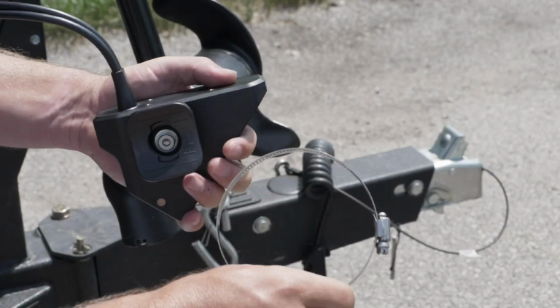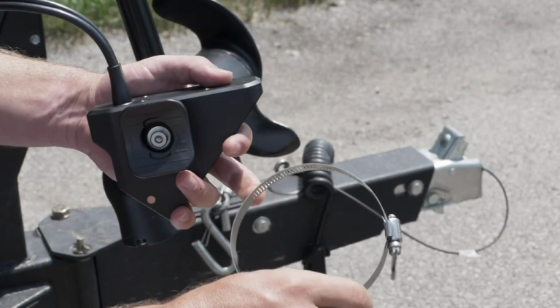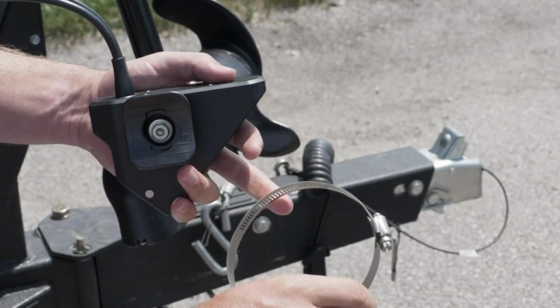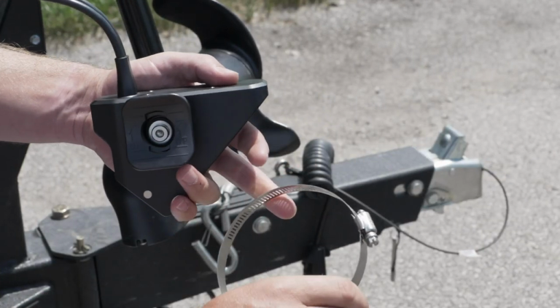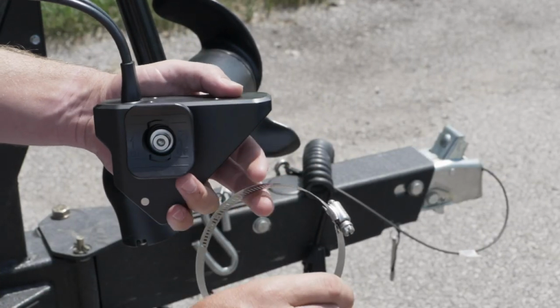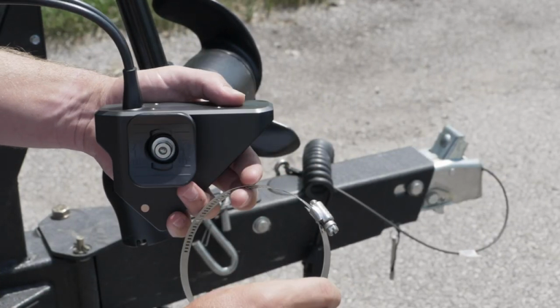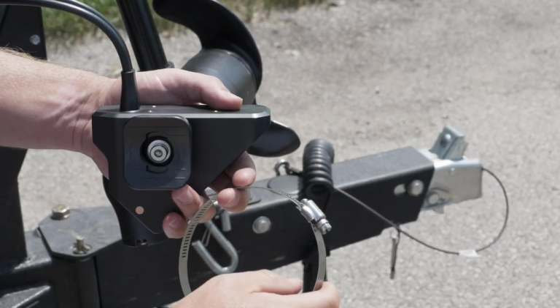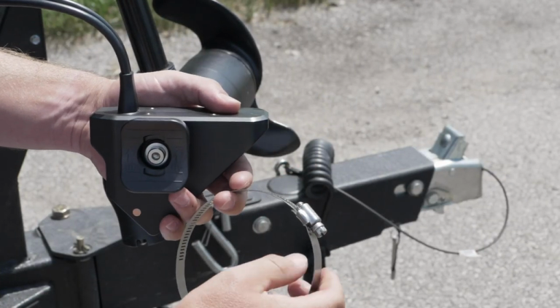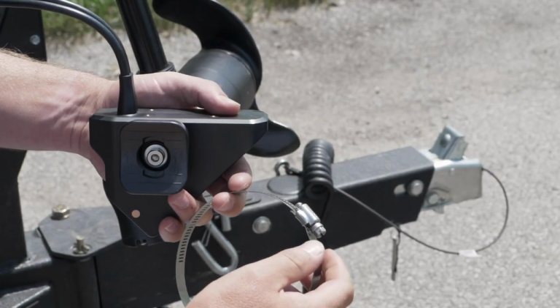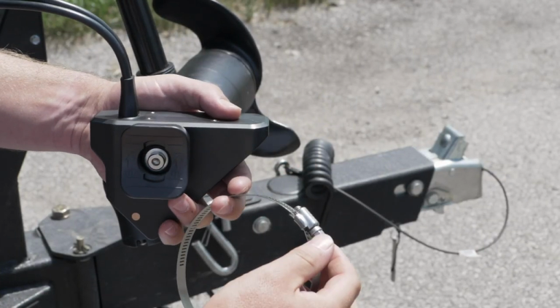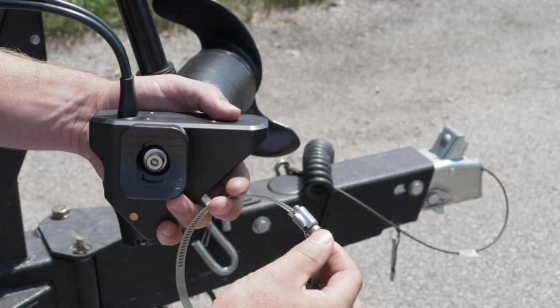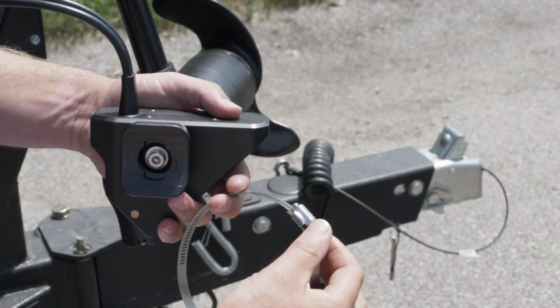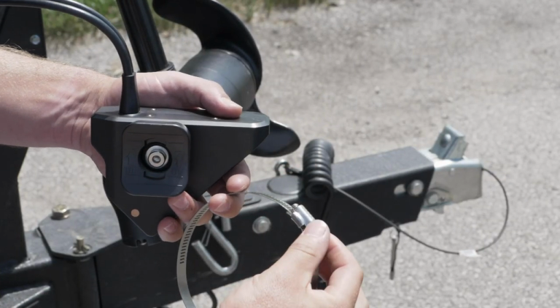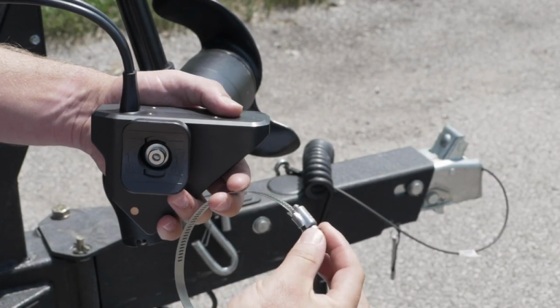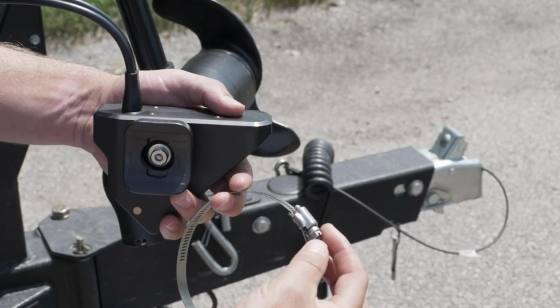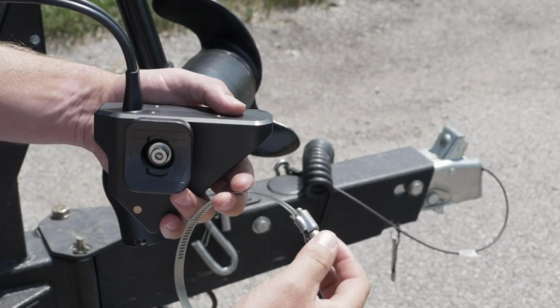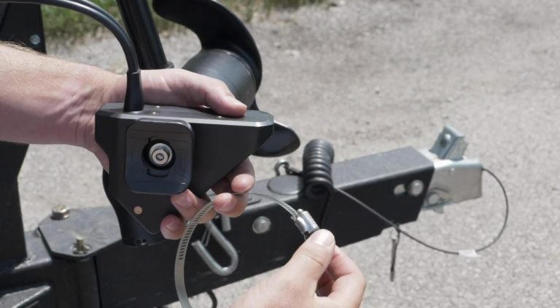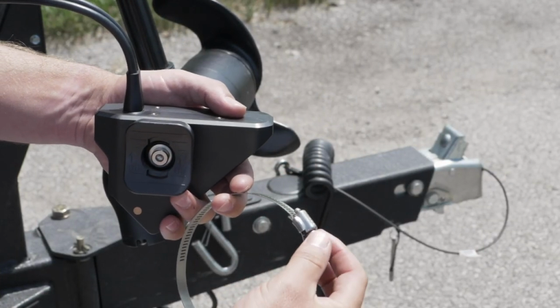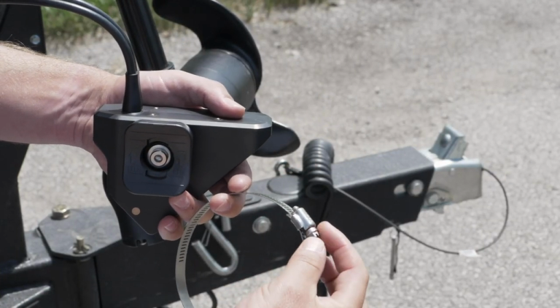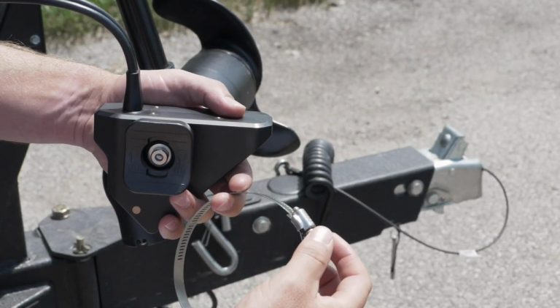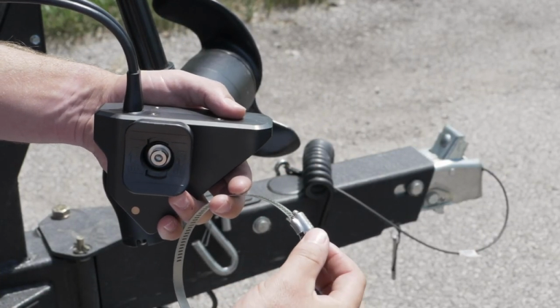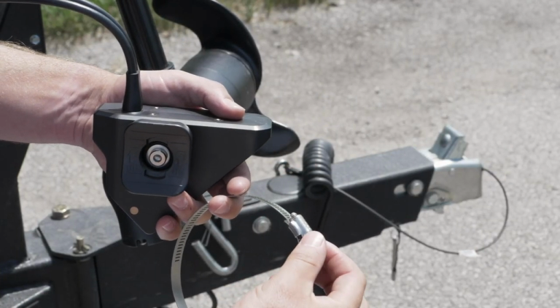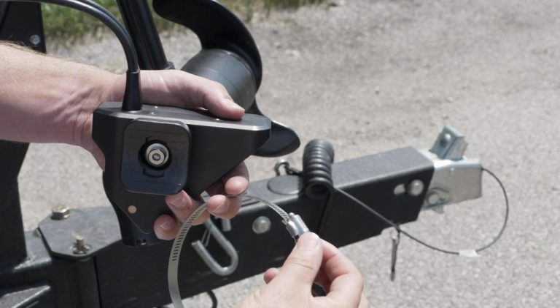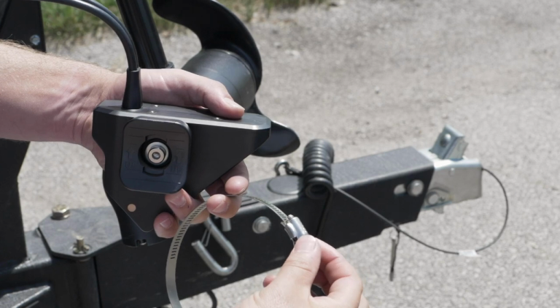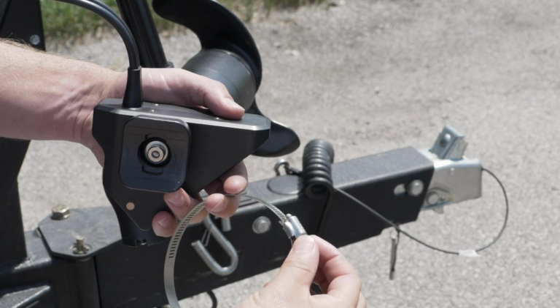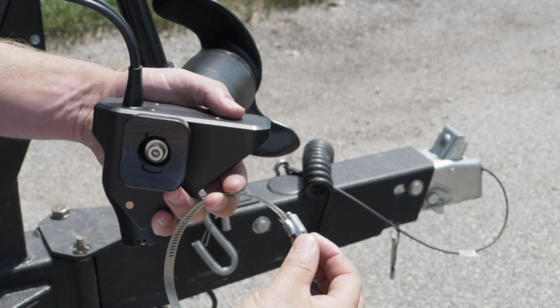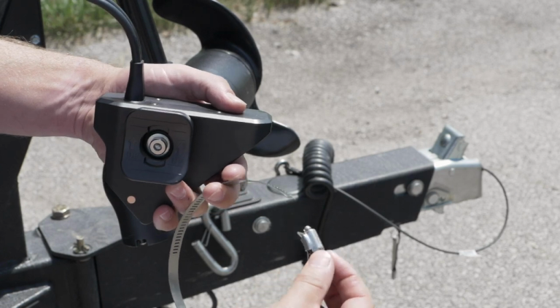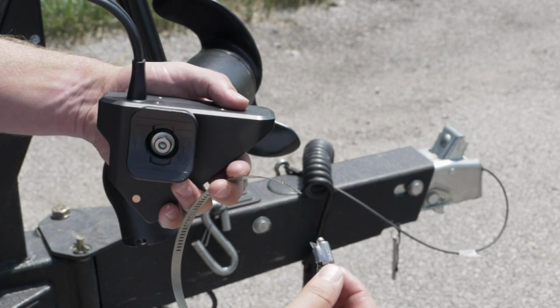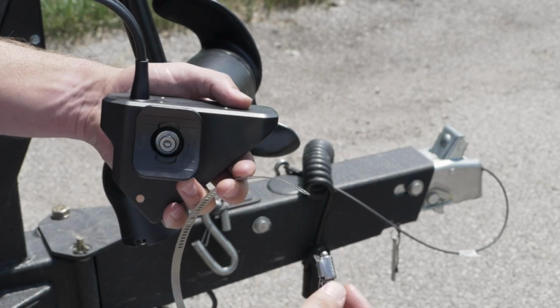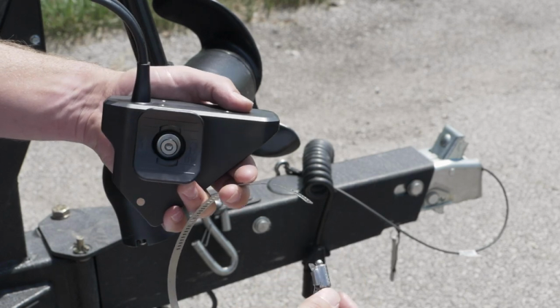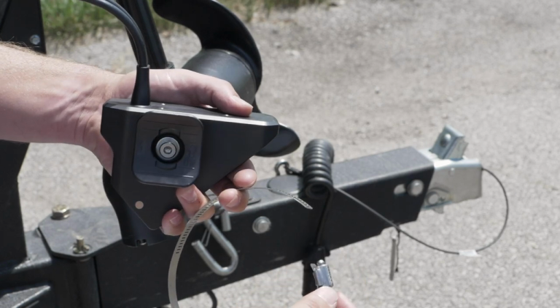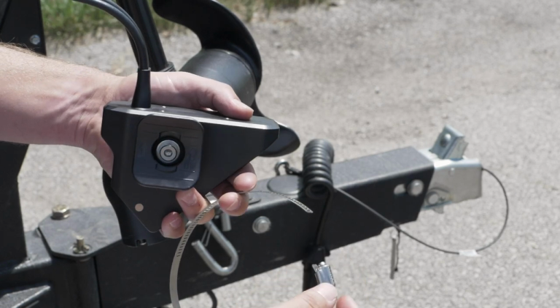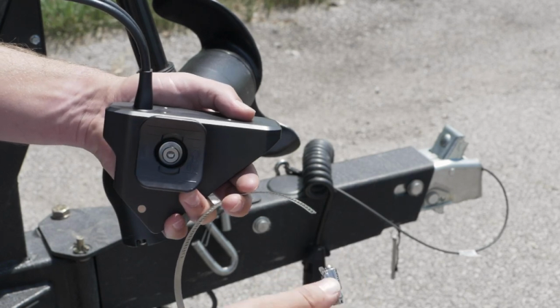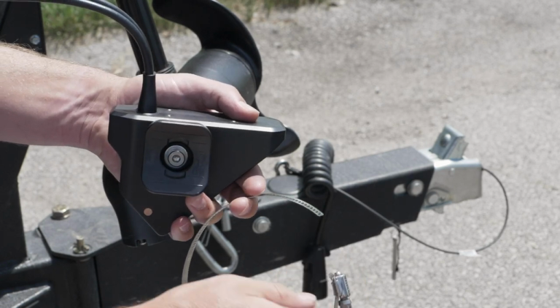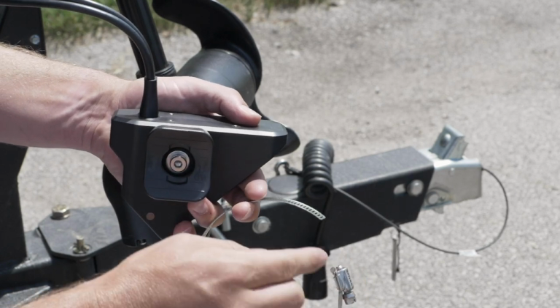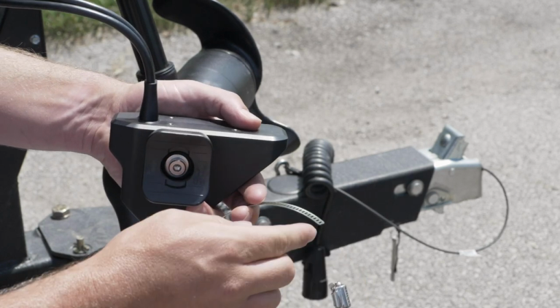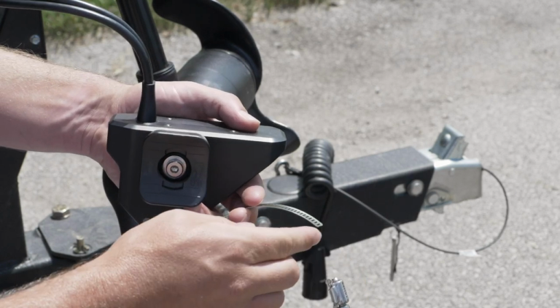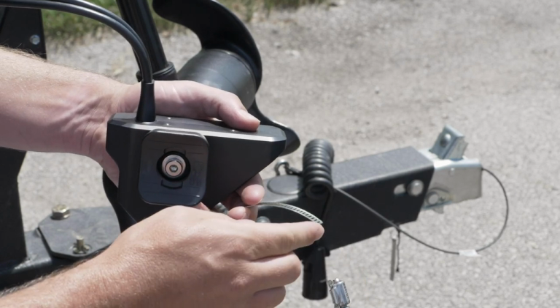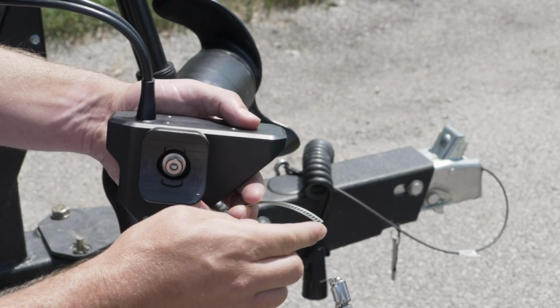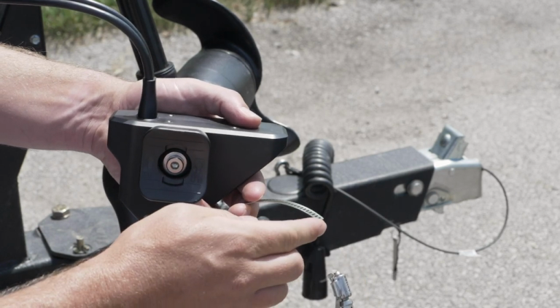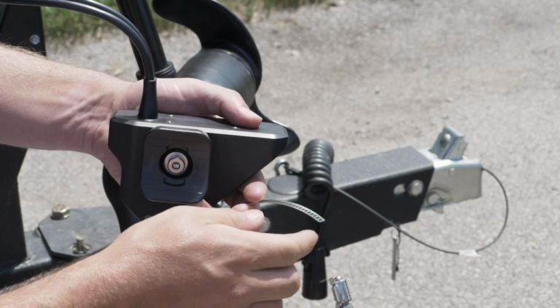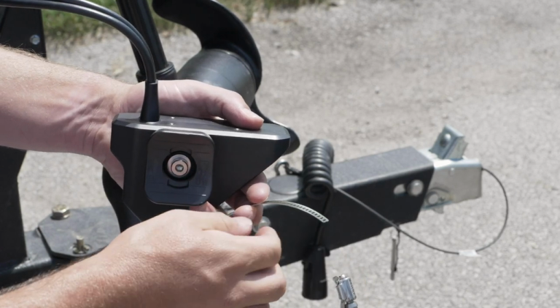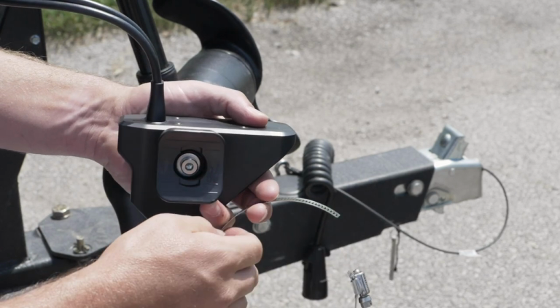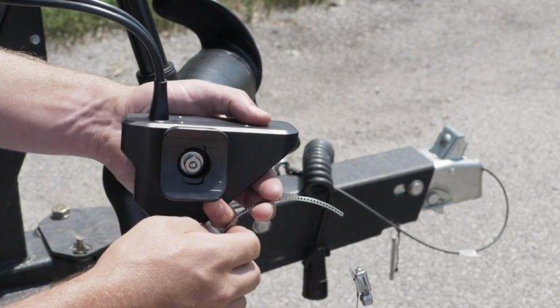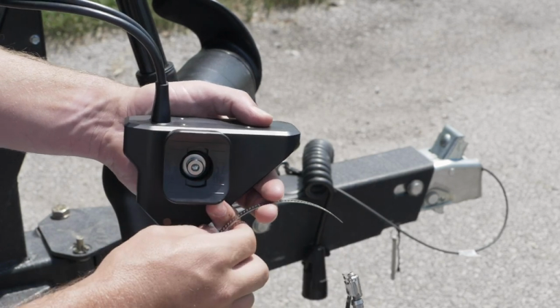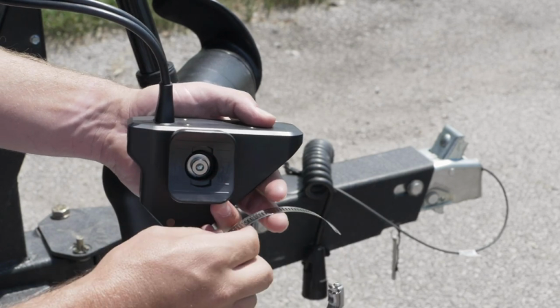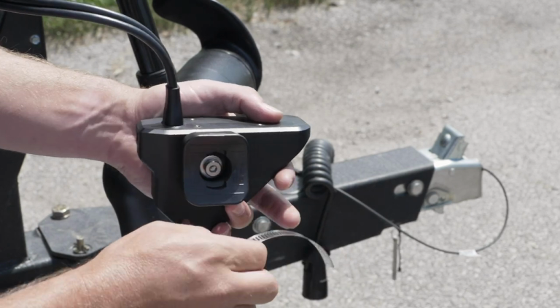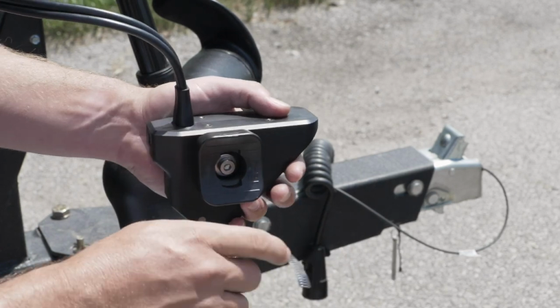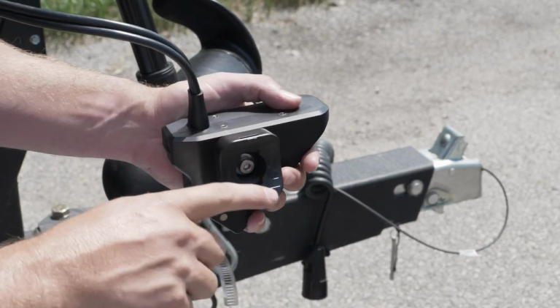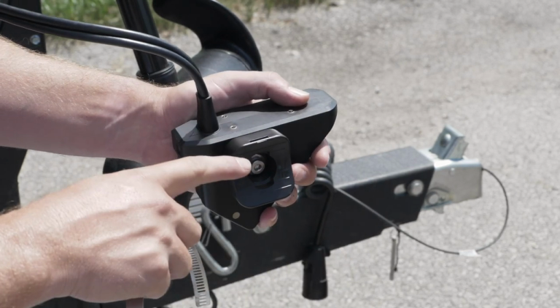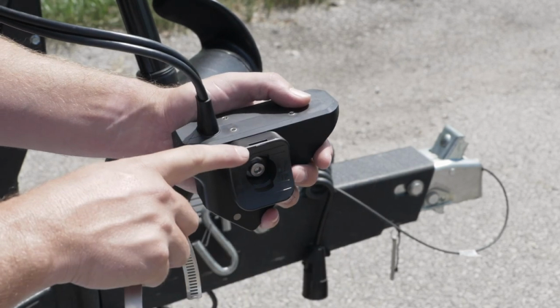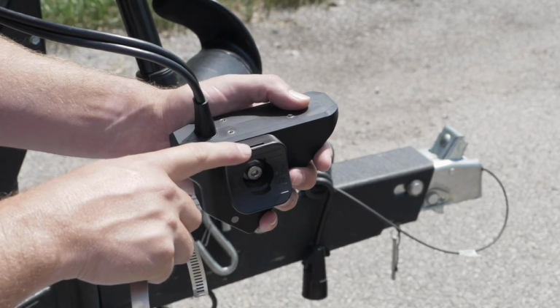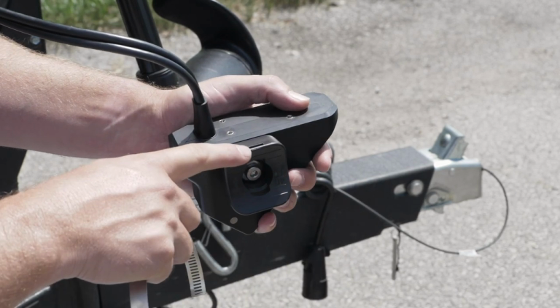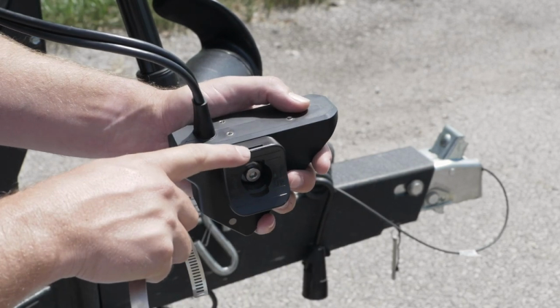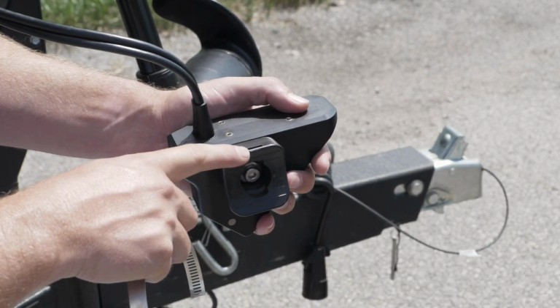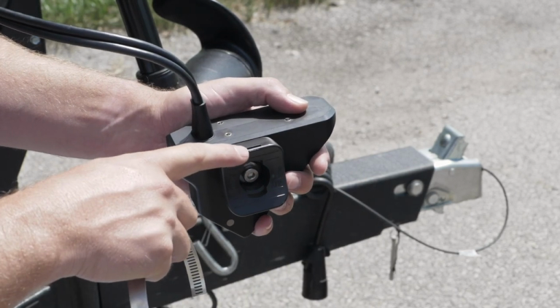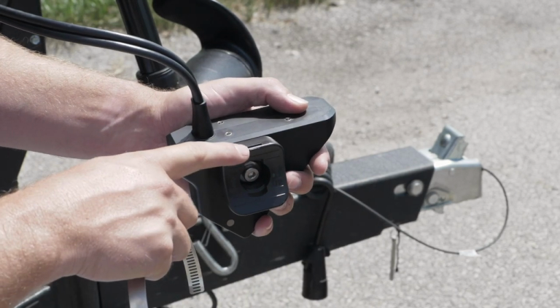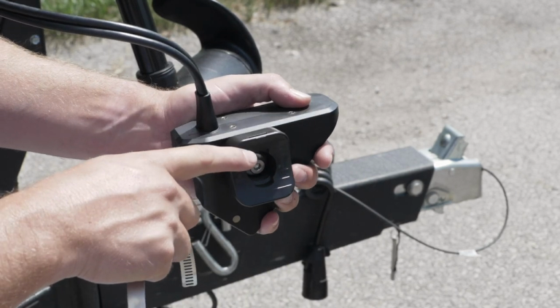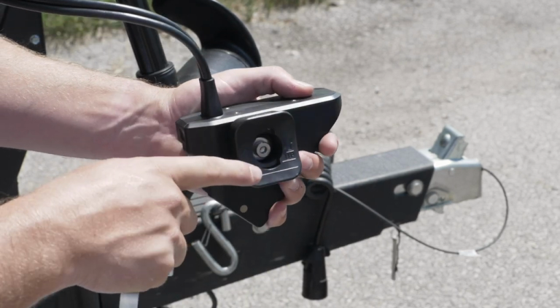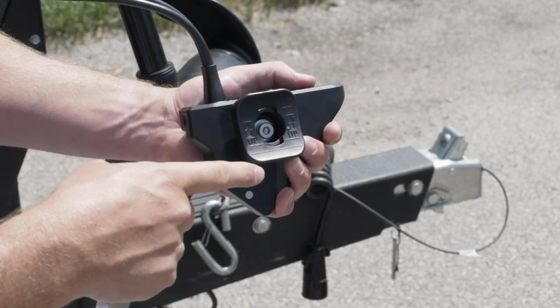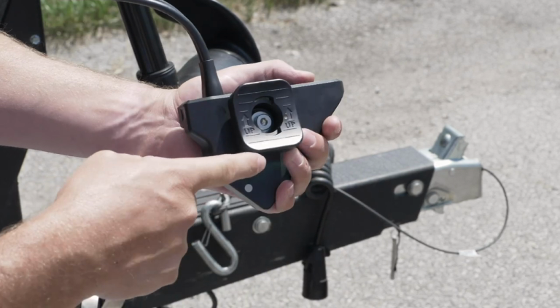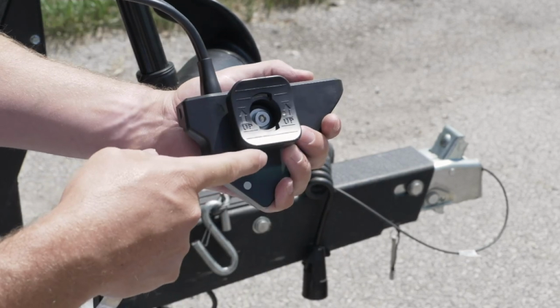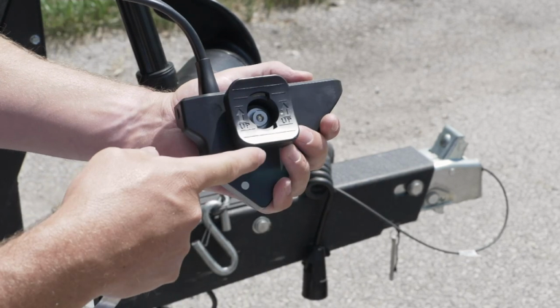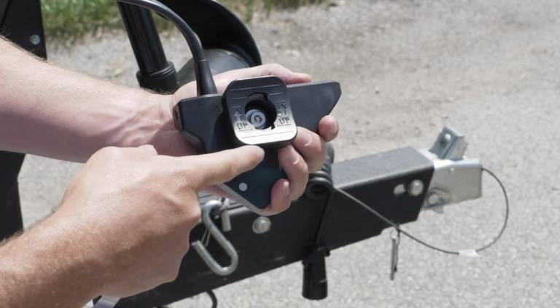Now, use the hose clamp and secure the transducer to the barrel of the trolling motor, ensuring the arrows are facing up.